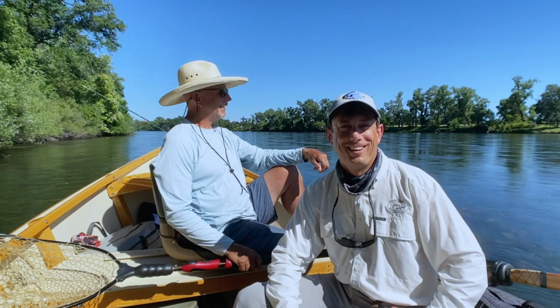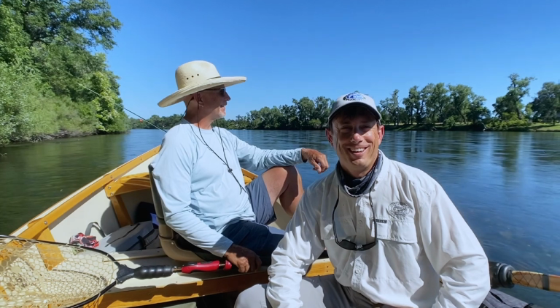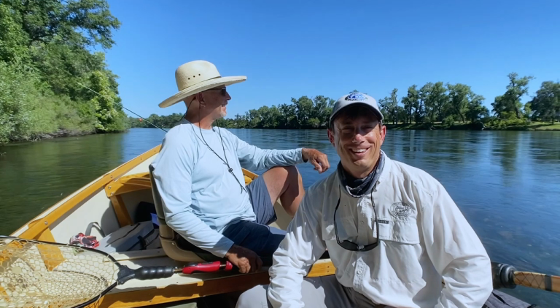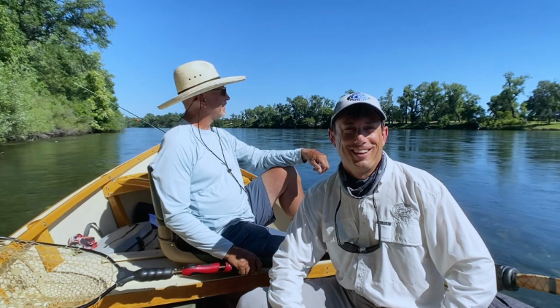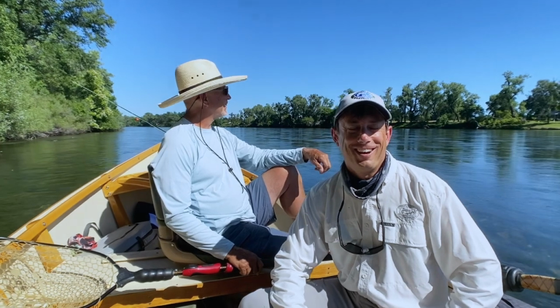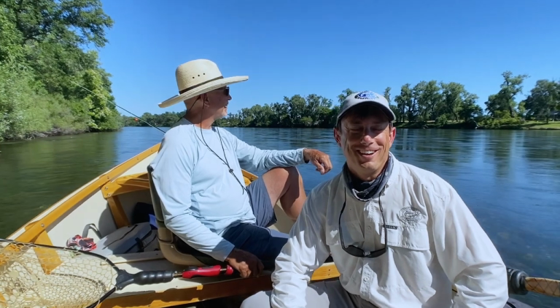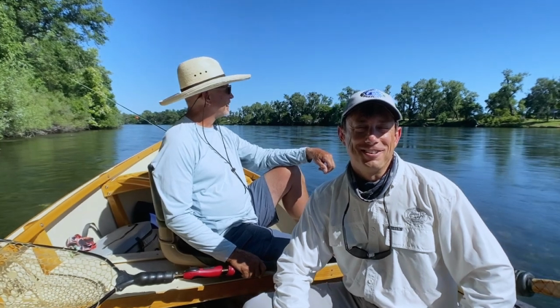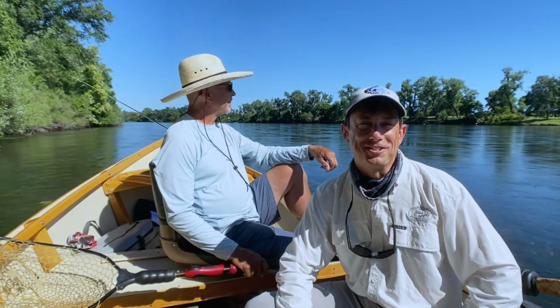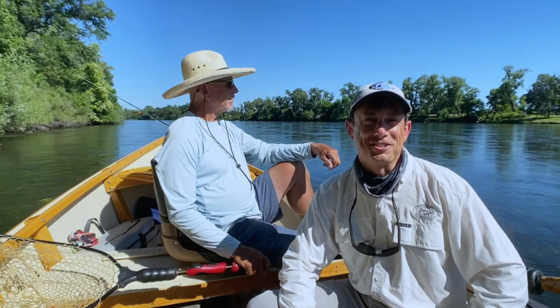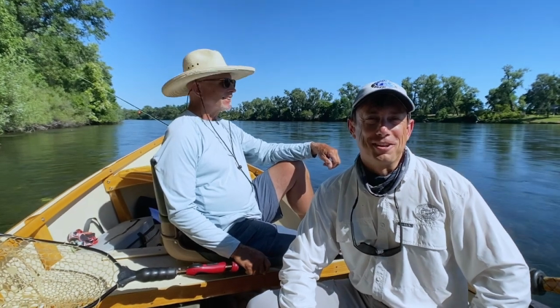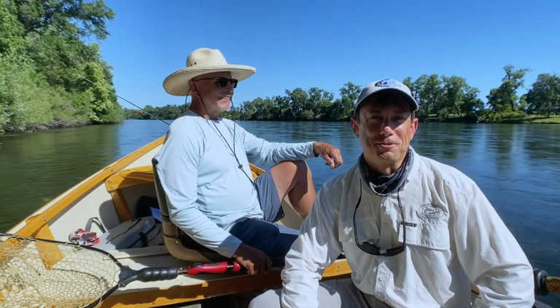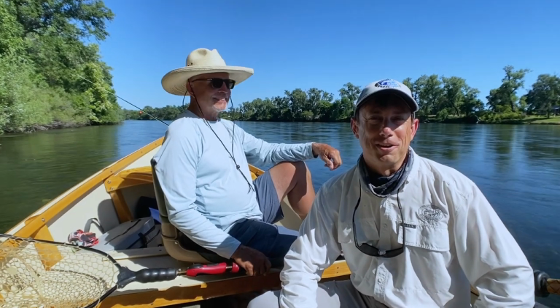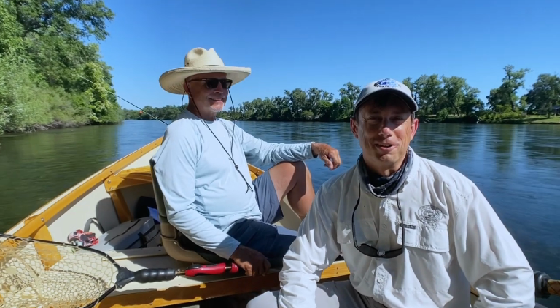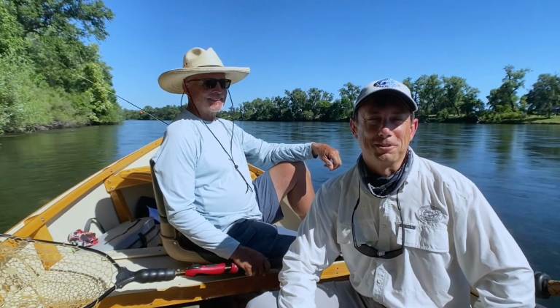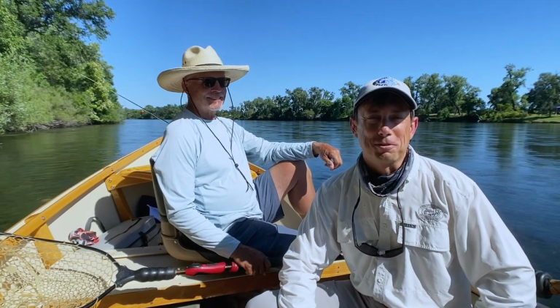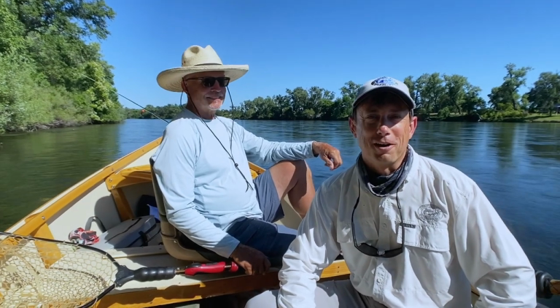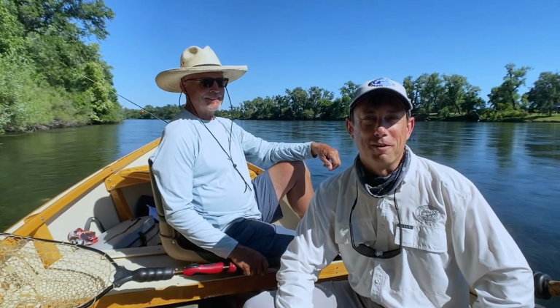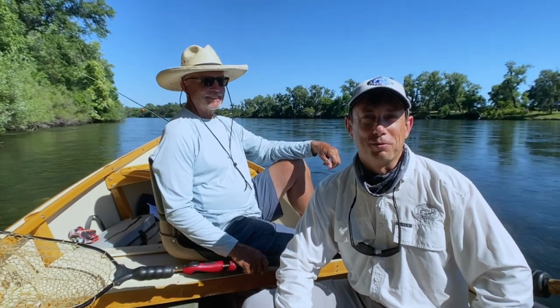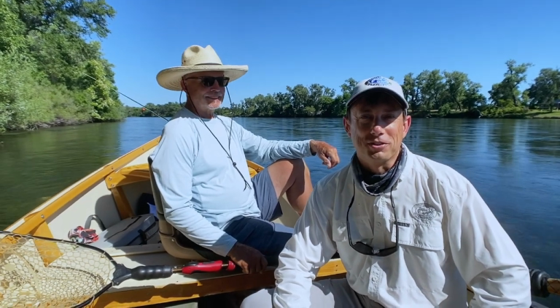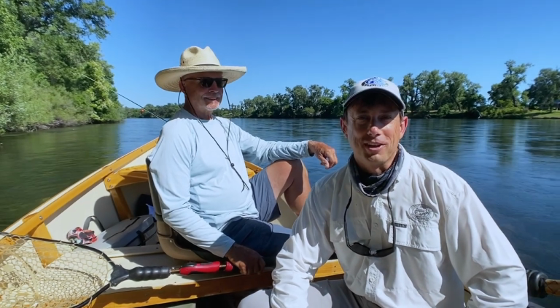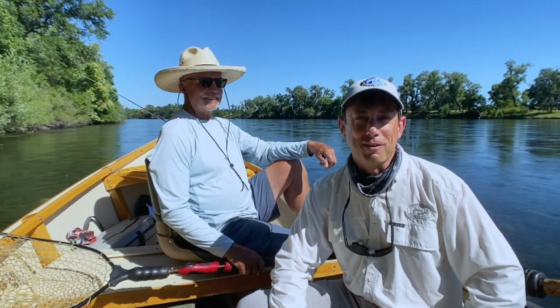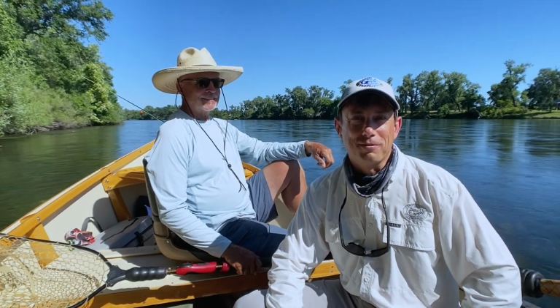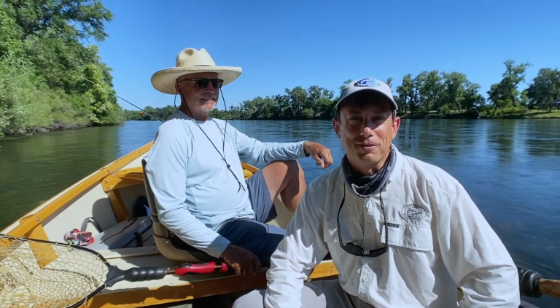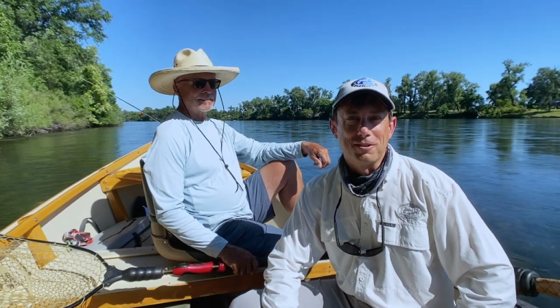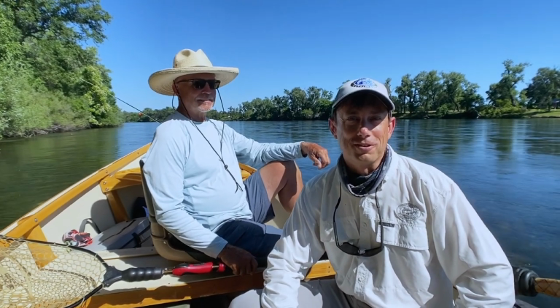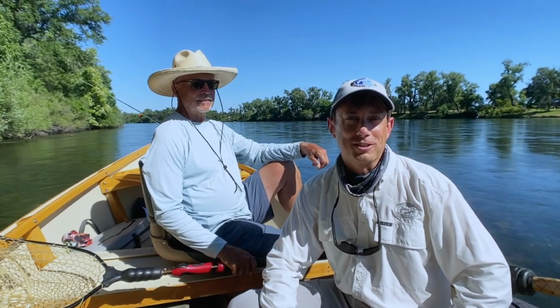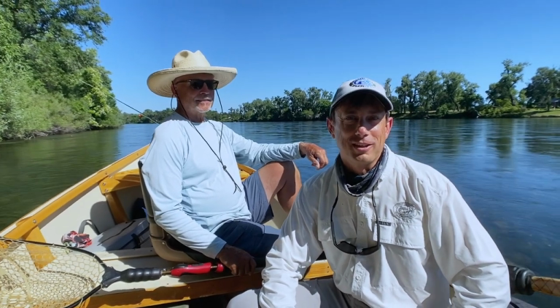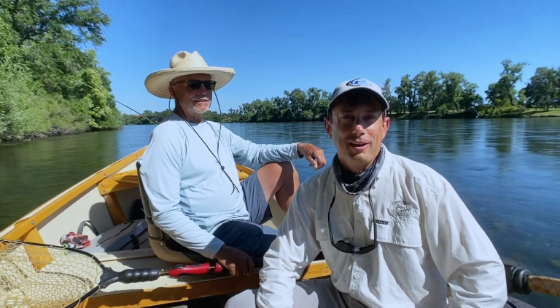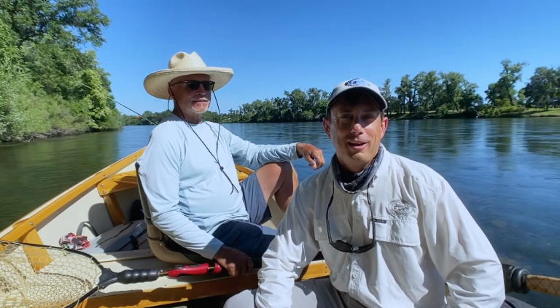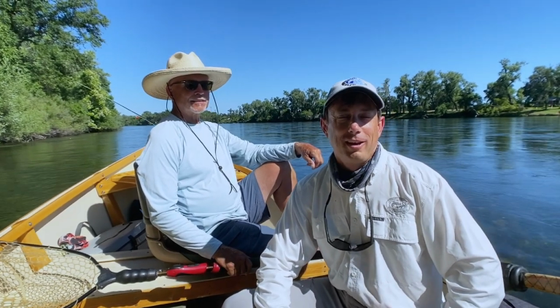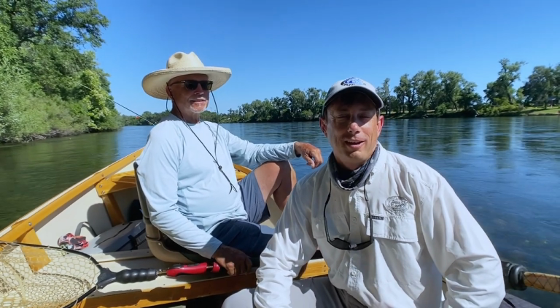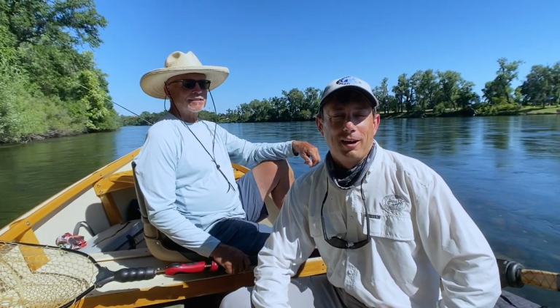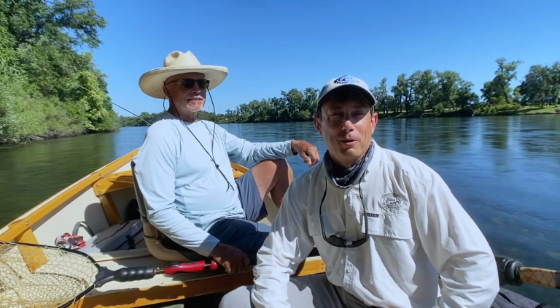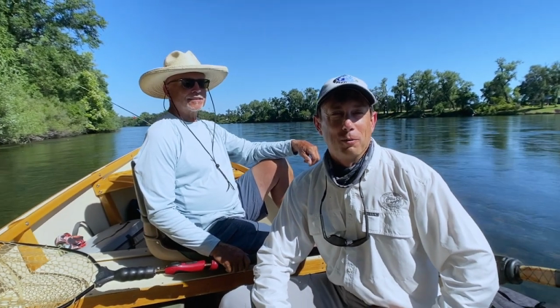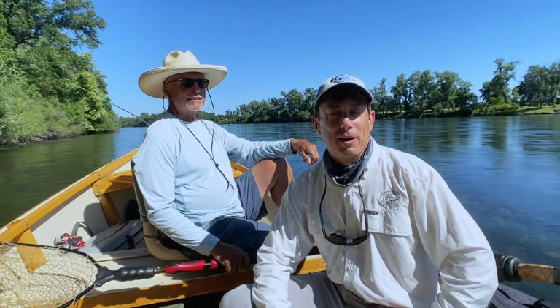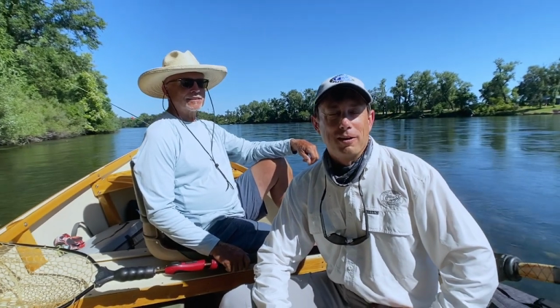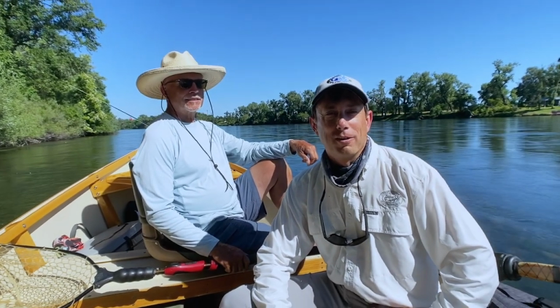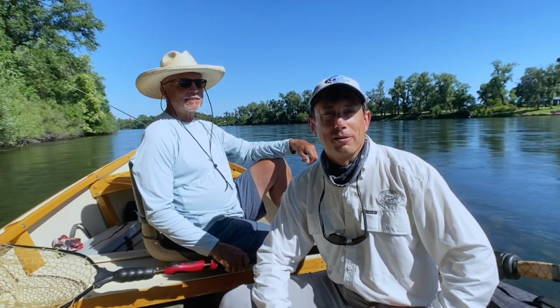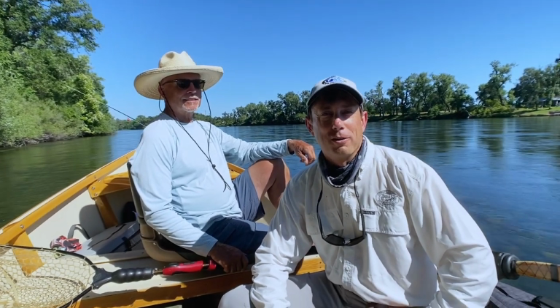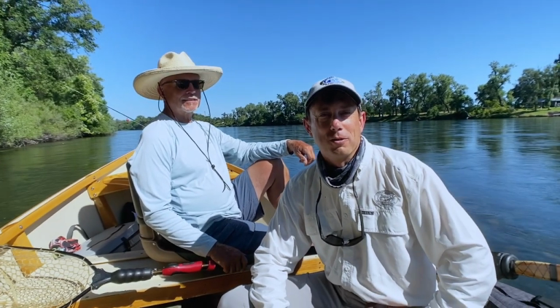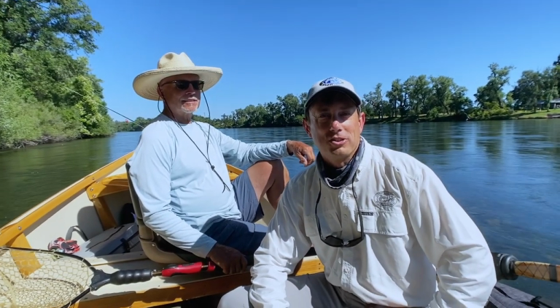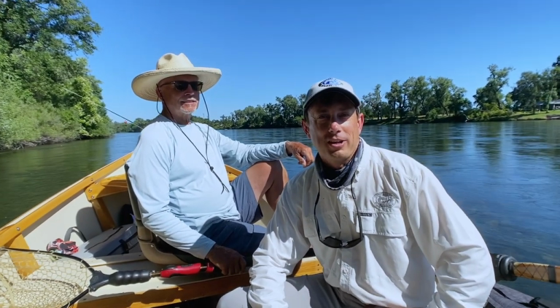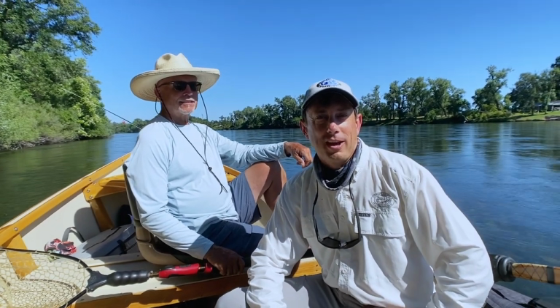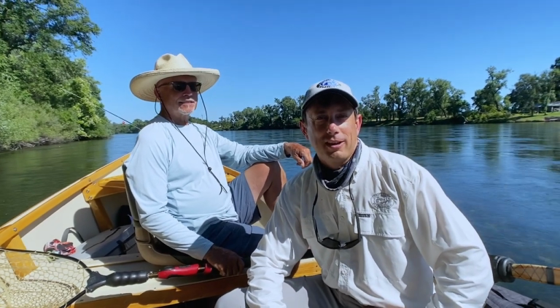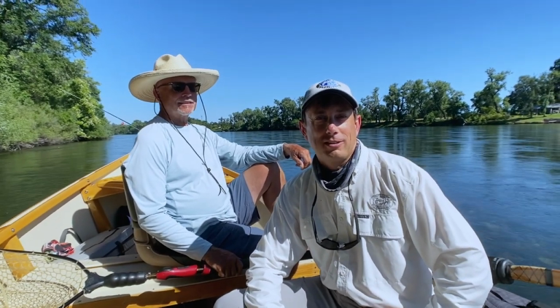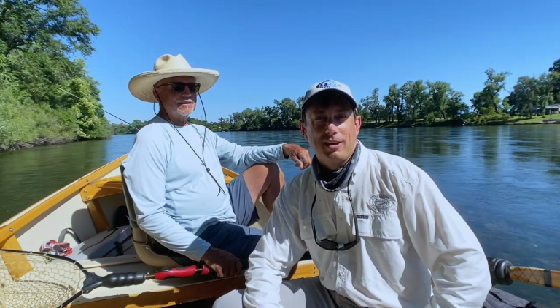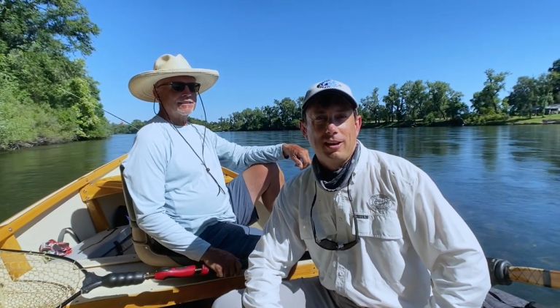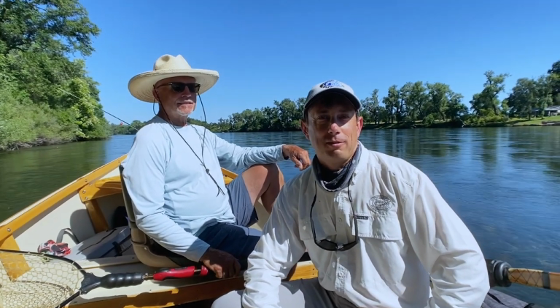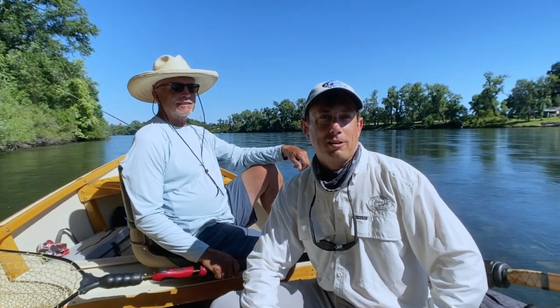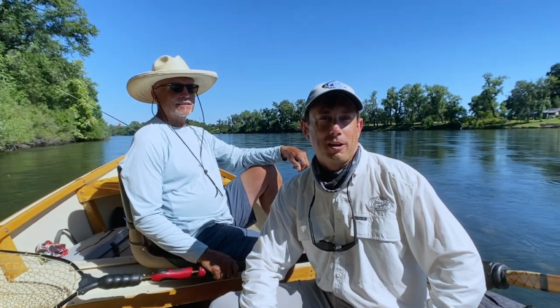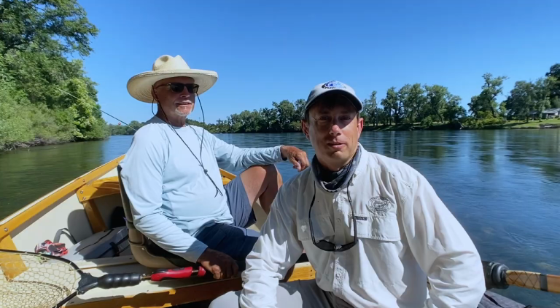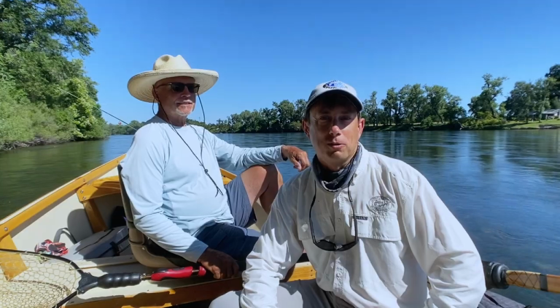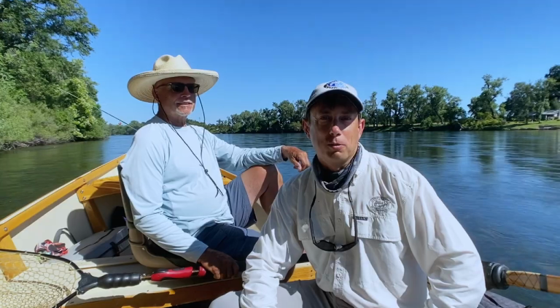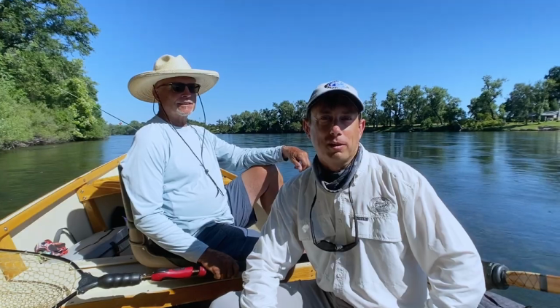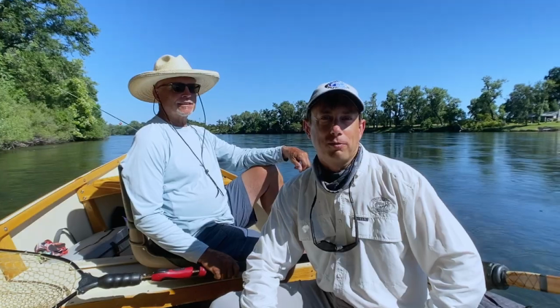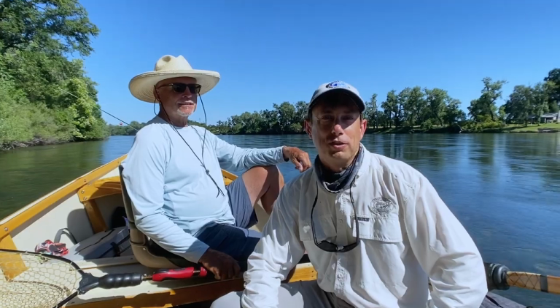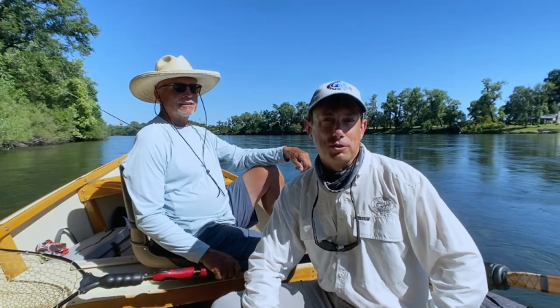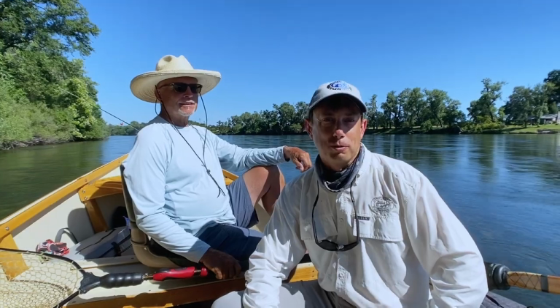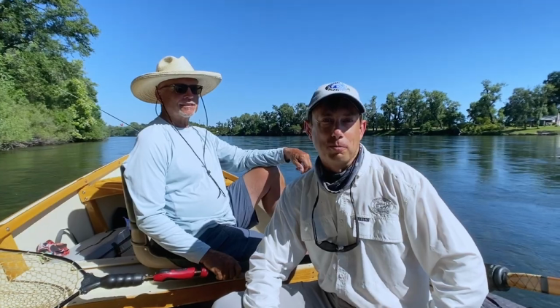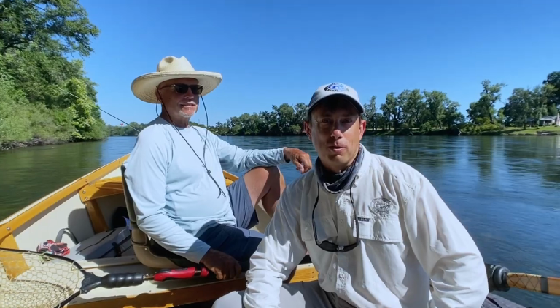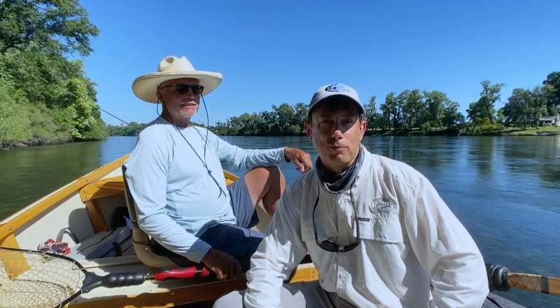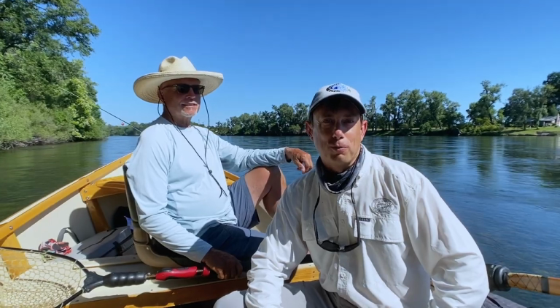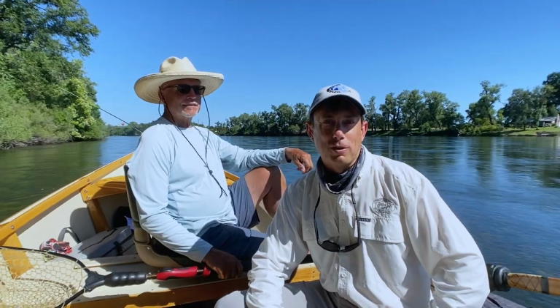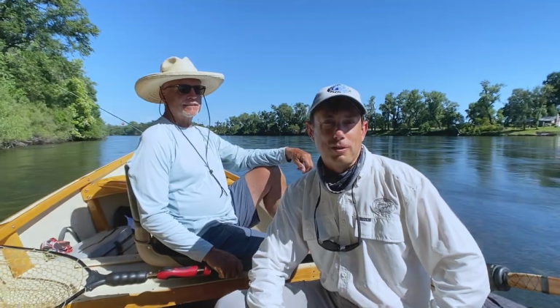Hi, this is Andrew Harris with Confluence Outfitters. We're out here on the lower sack today and we've got a quick fishing report for you.